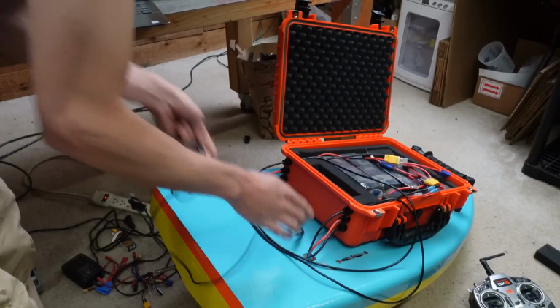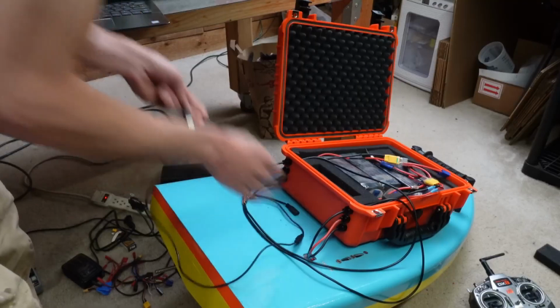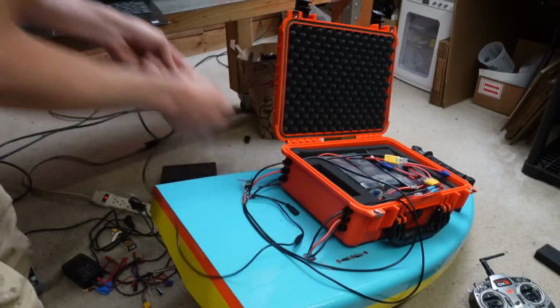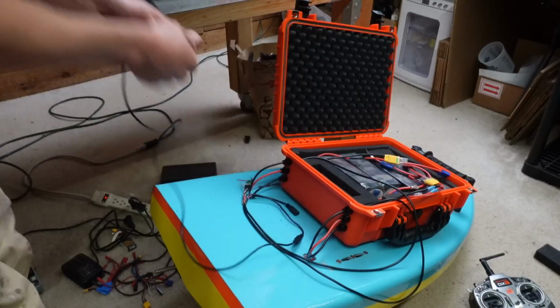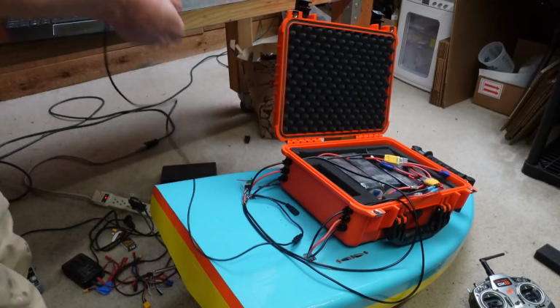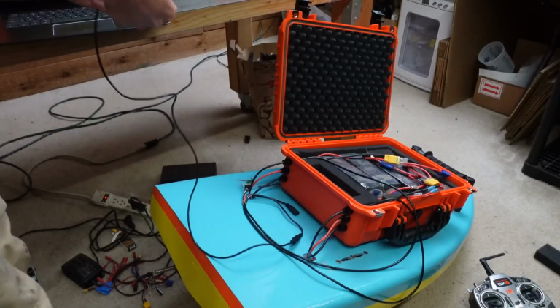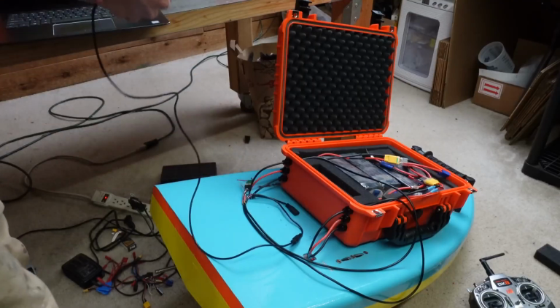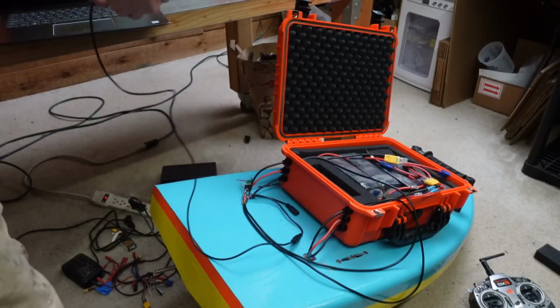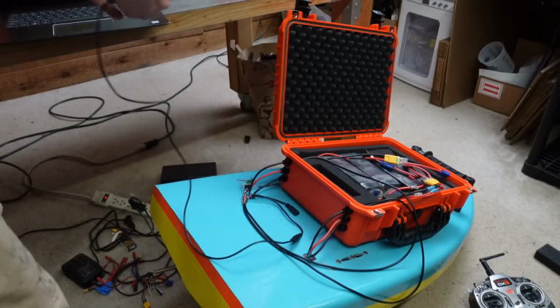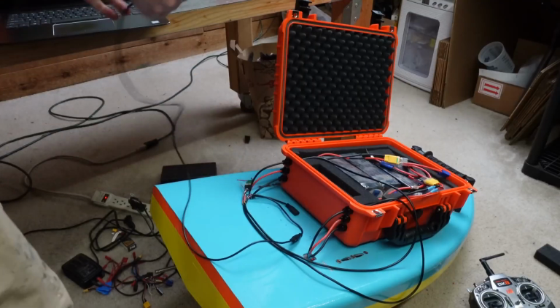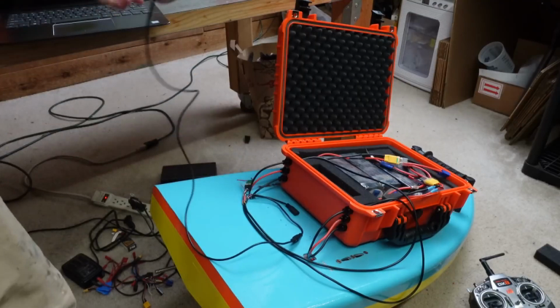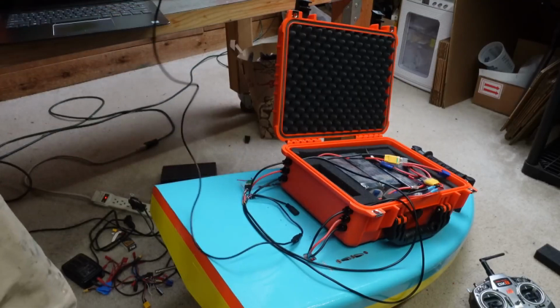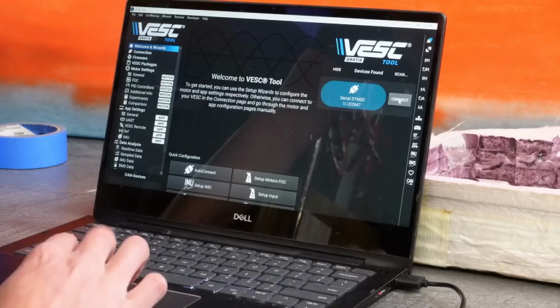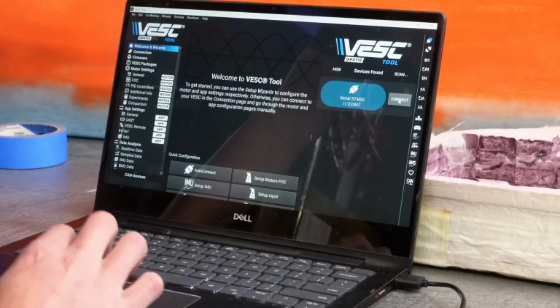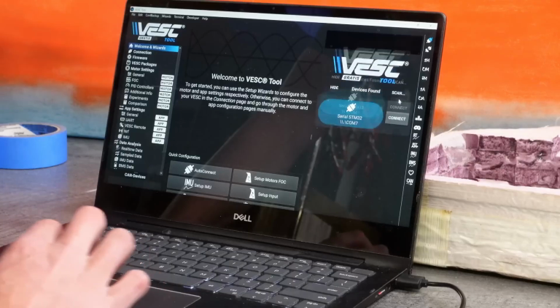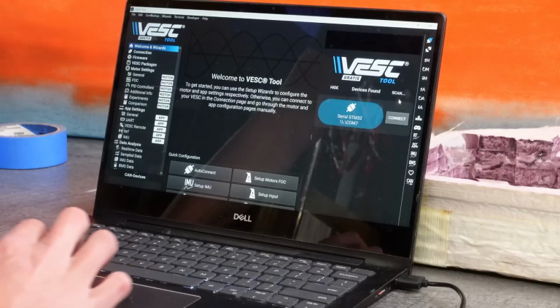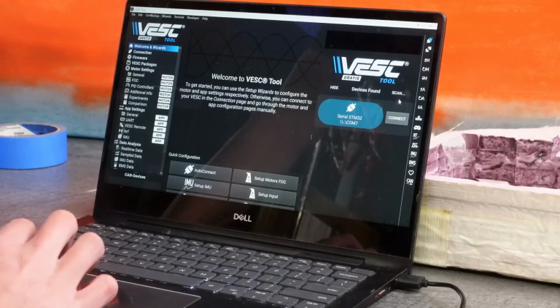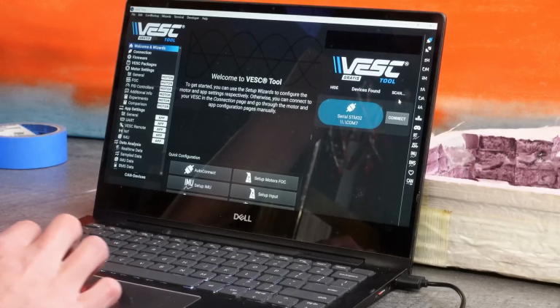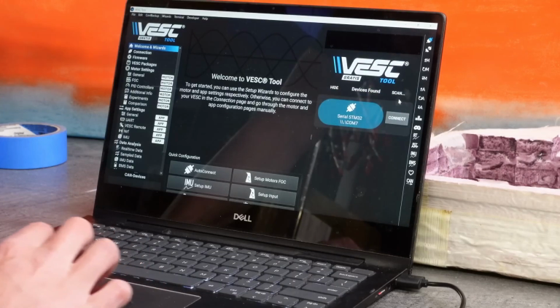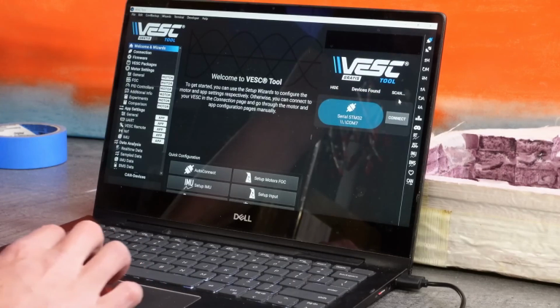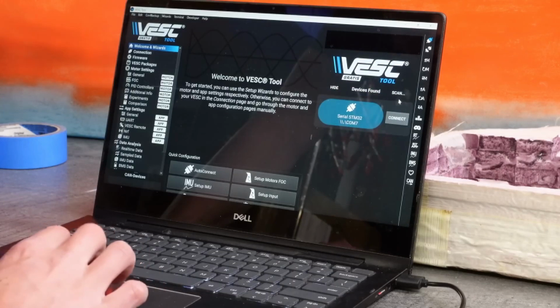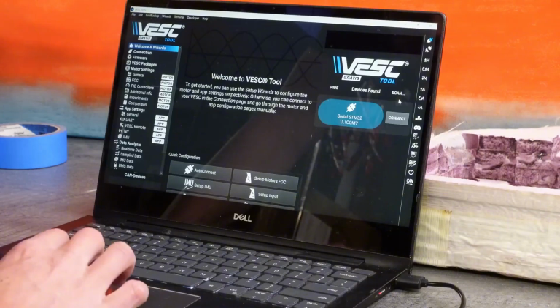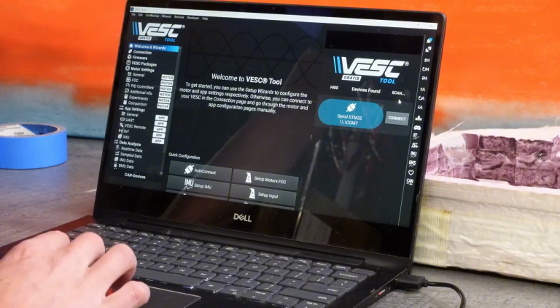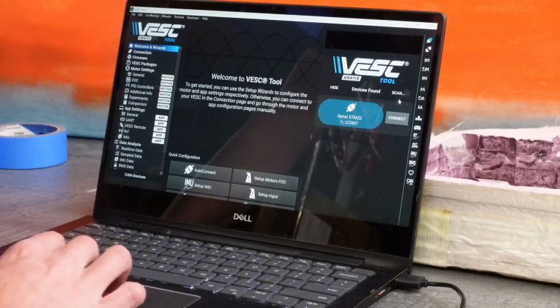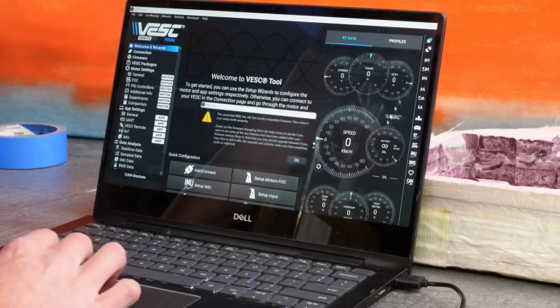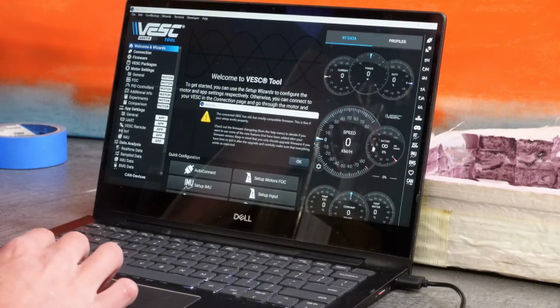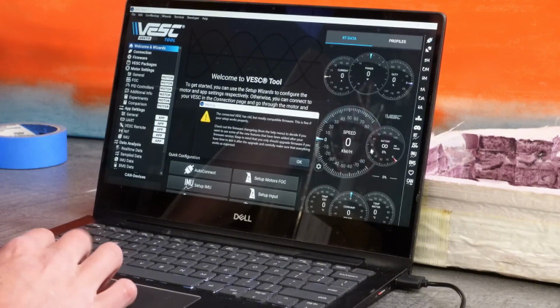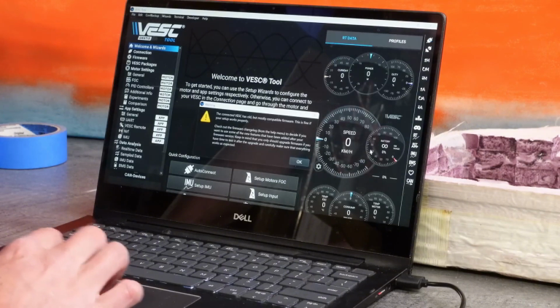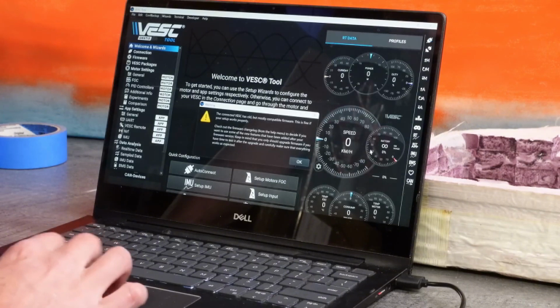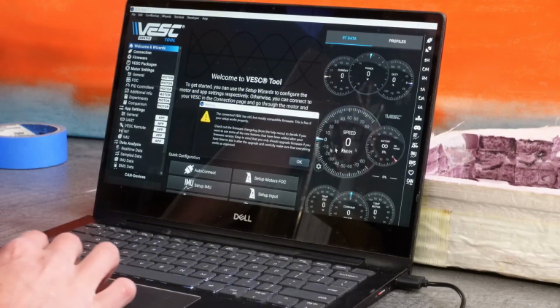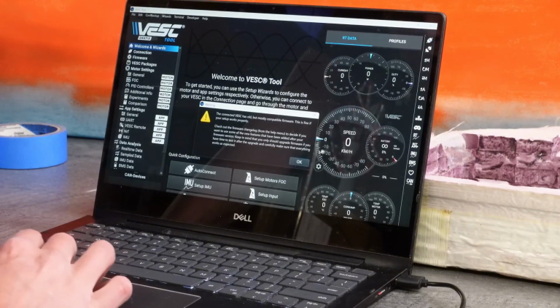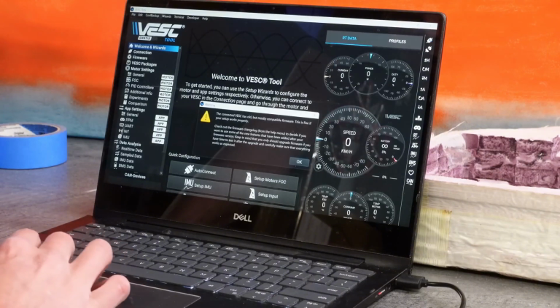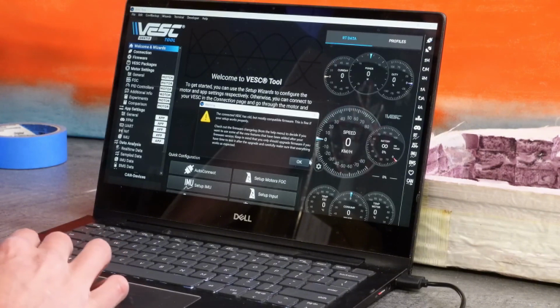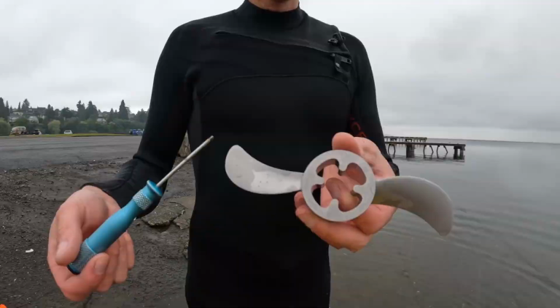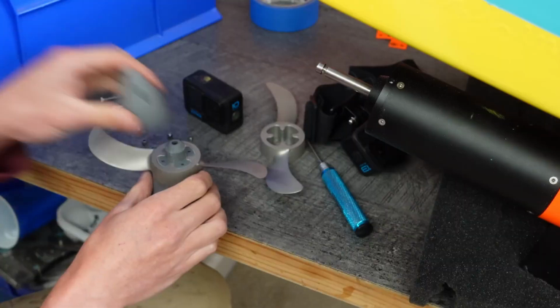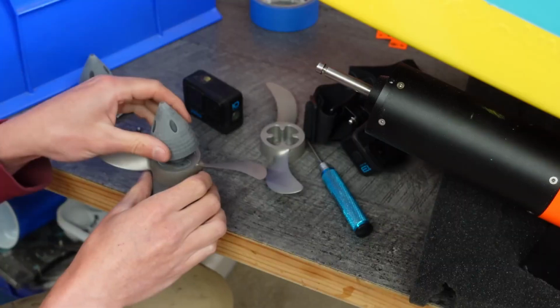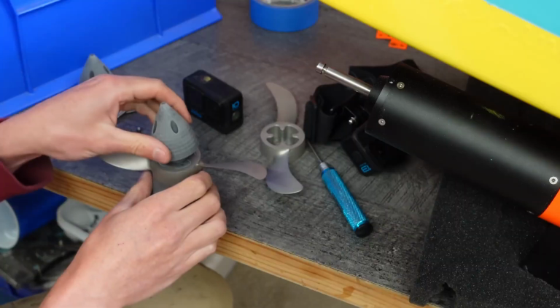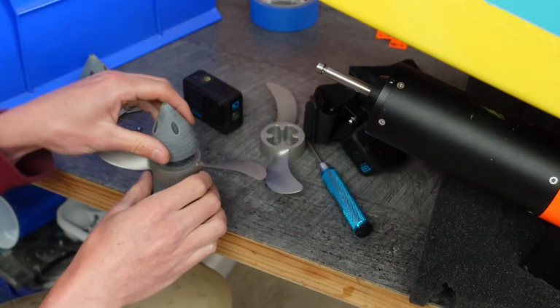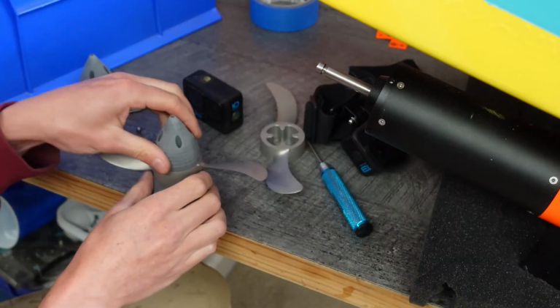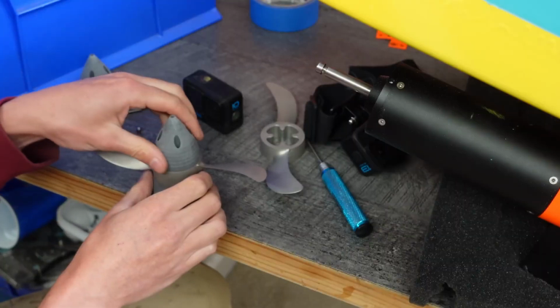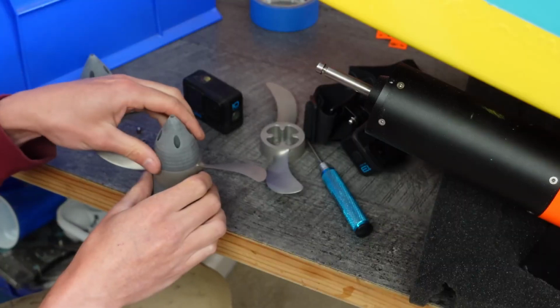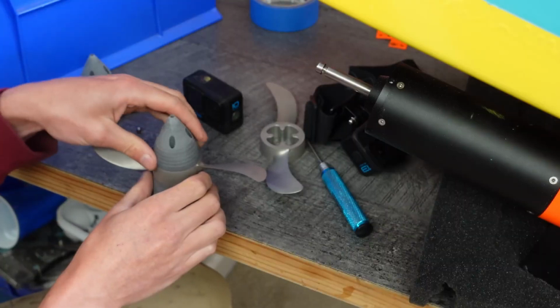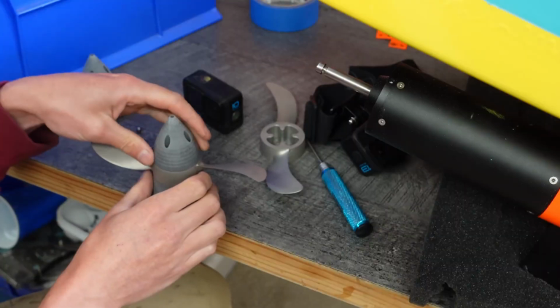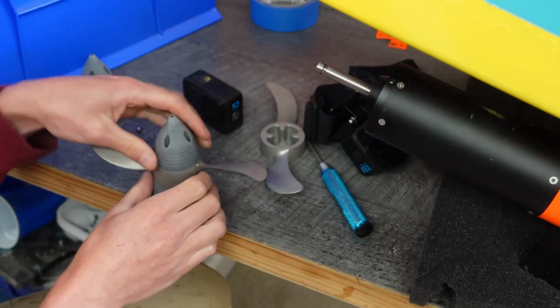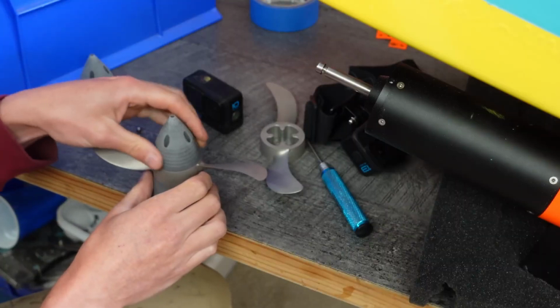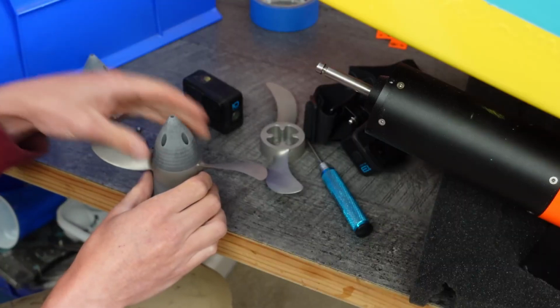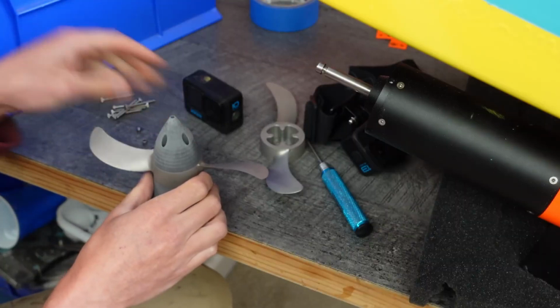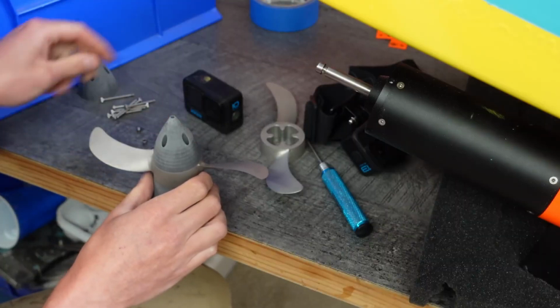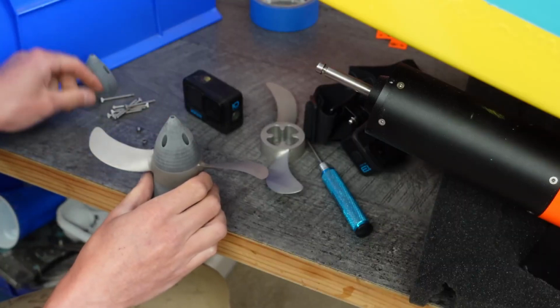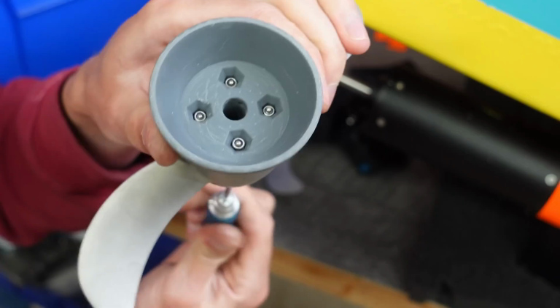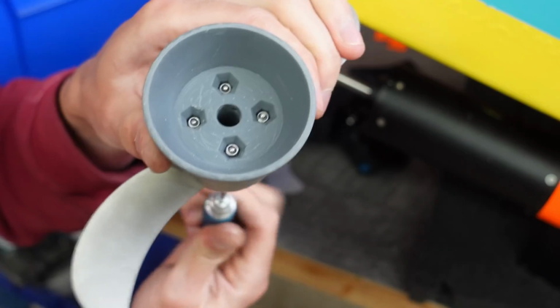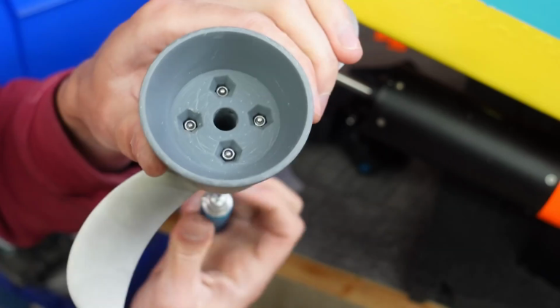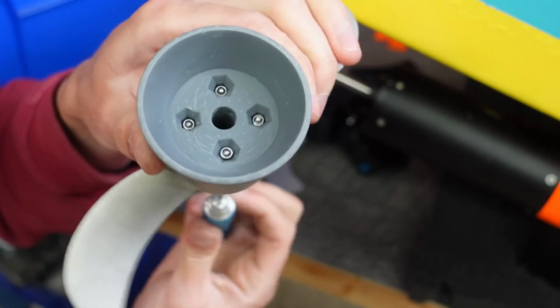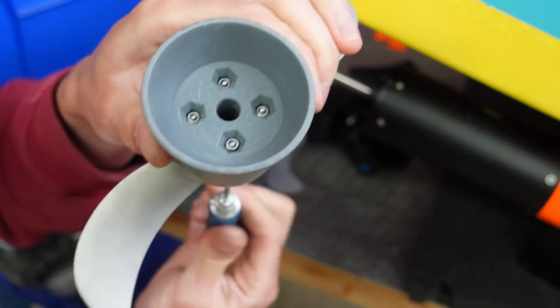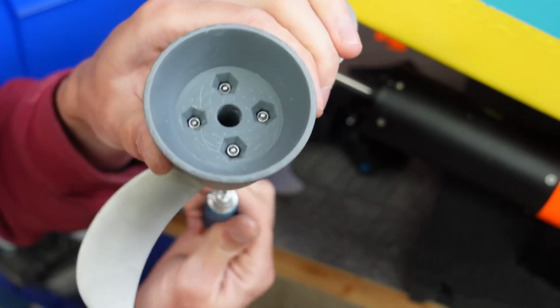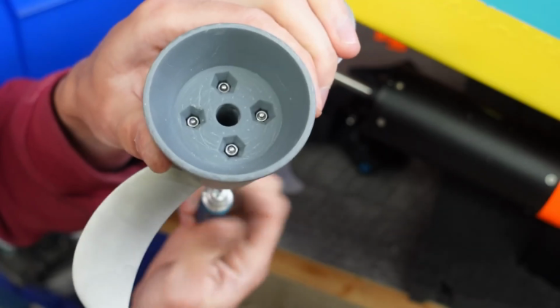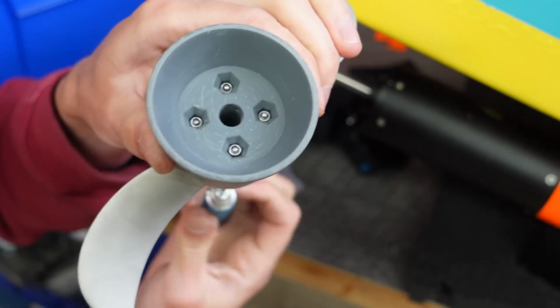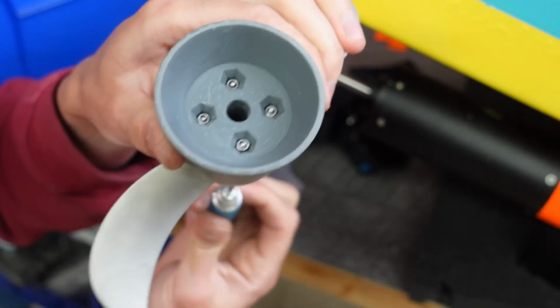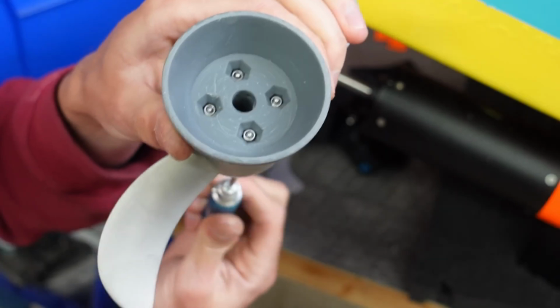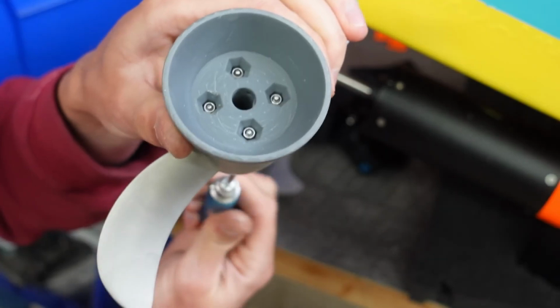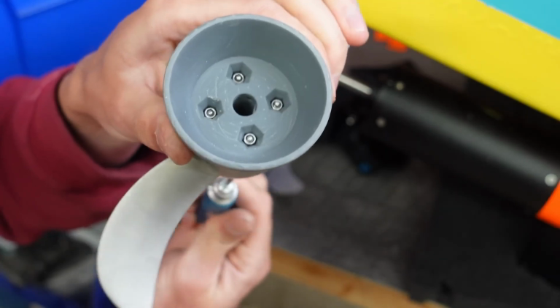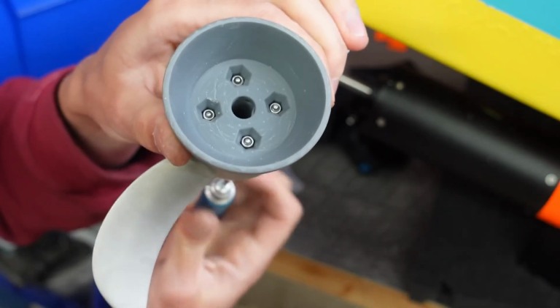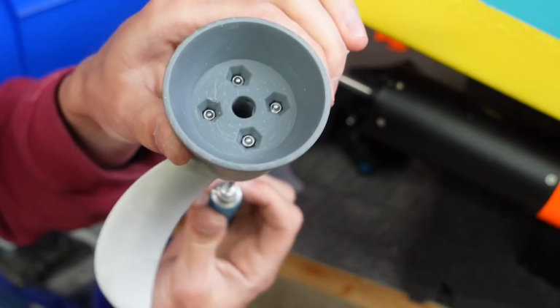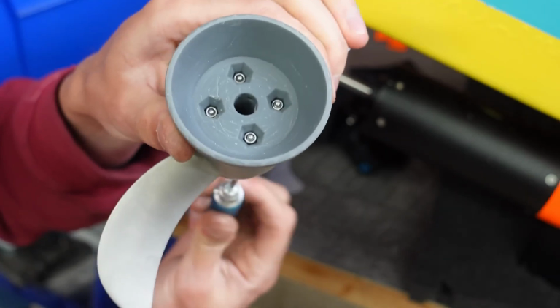The VESC needs to be configured, so I did that, got the motor spinning, and that concludes the build. Now it's time to head out to the lake for the first test.